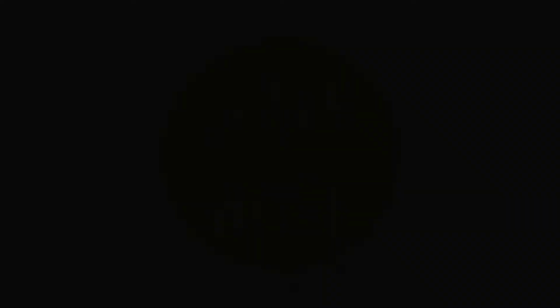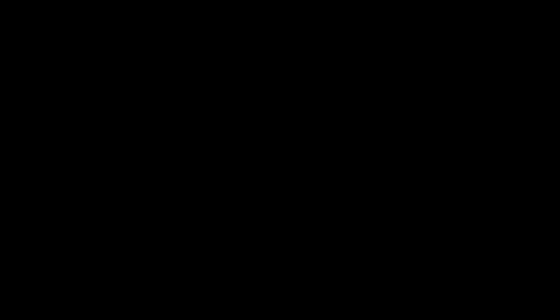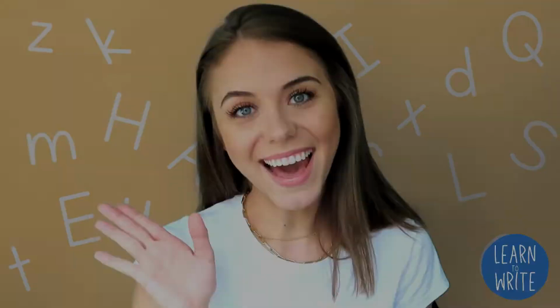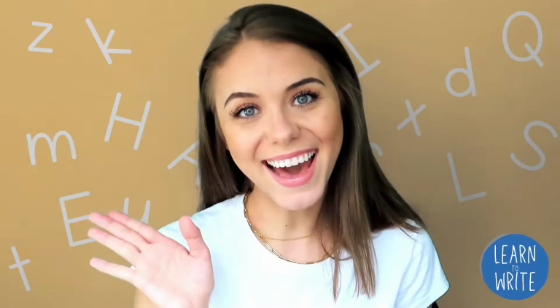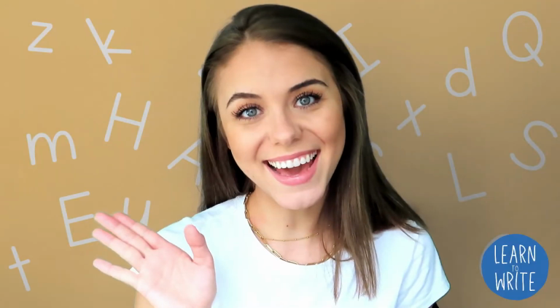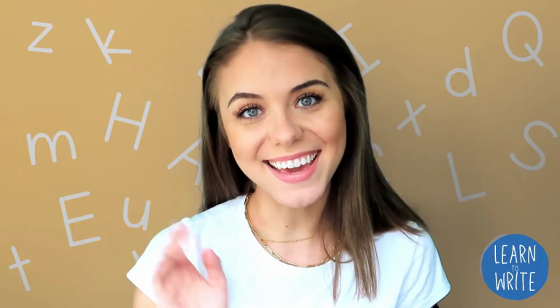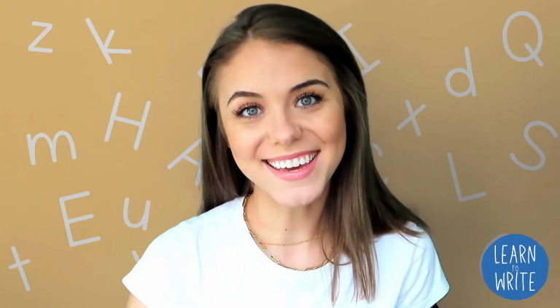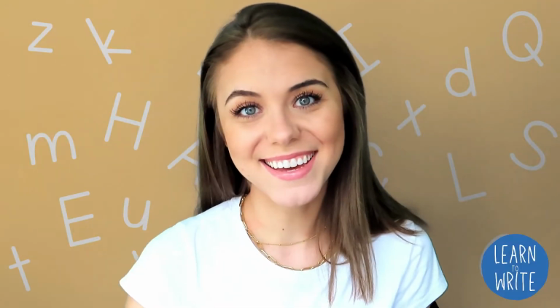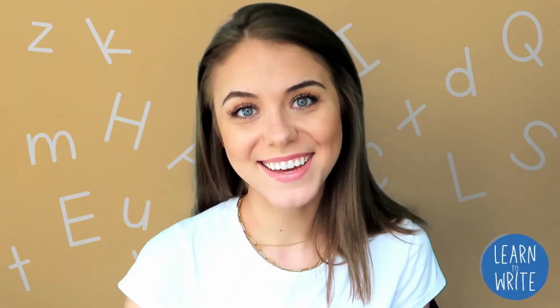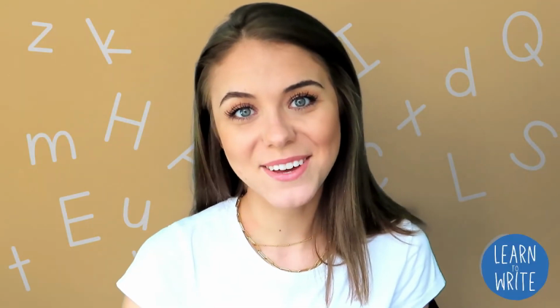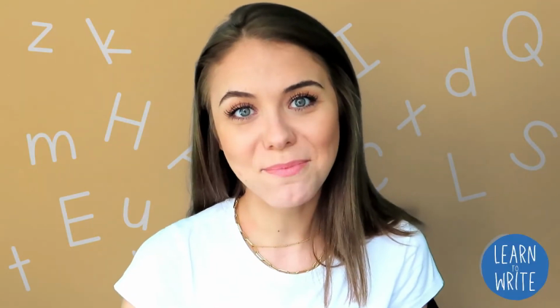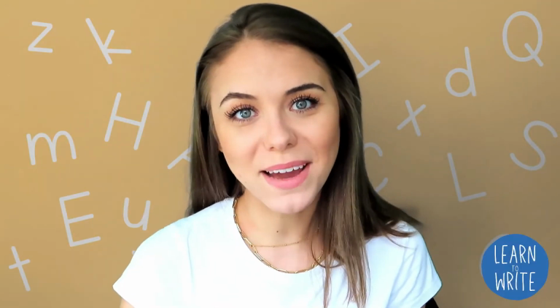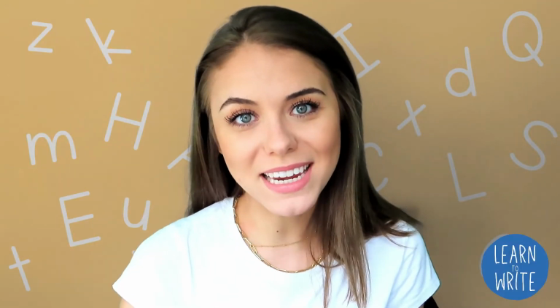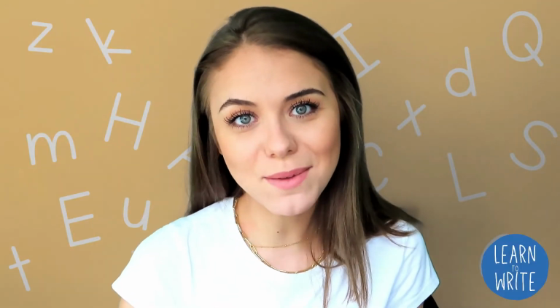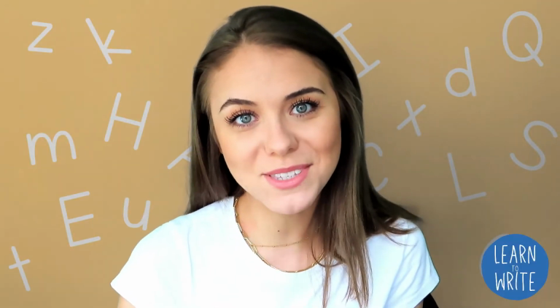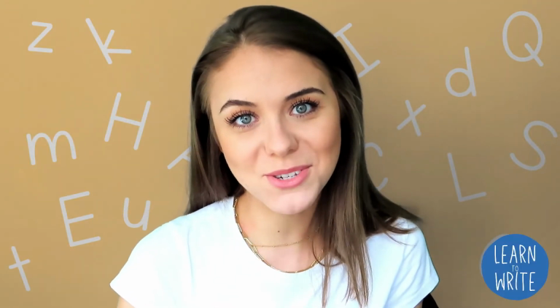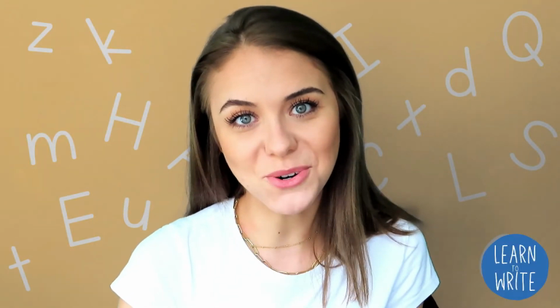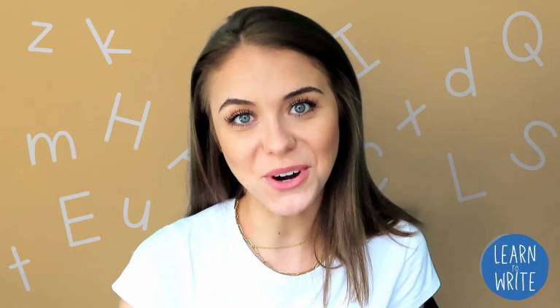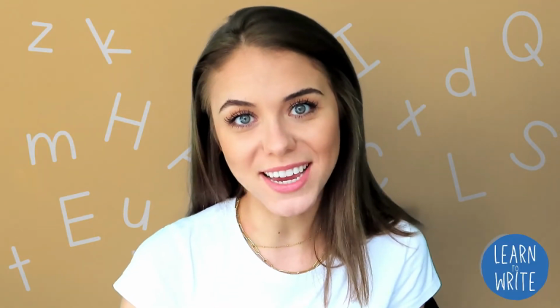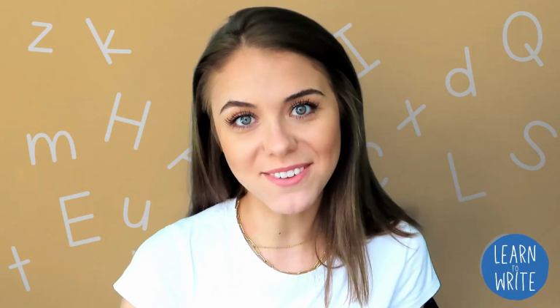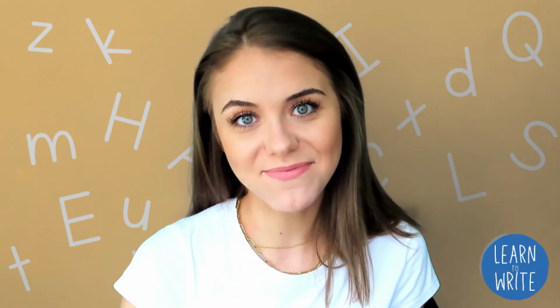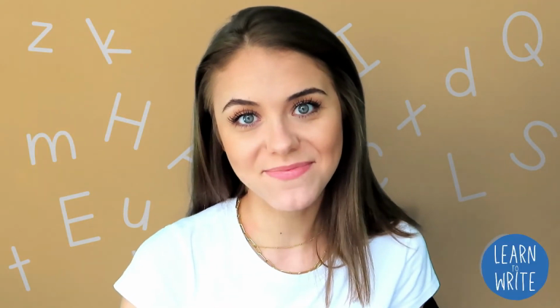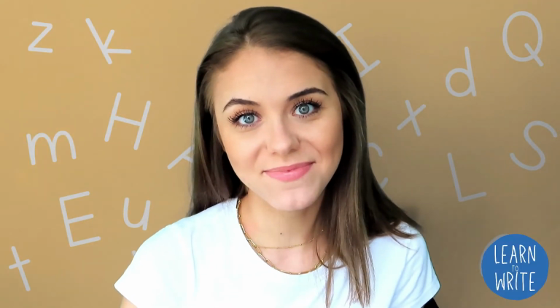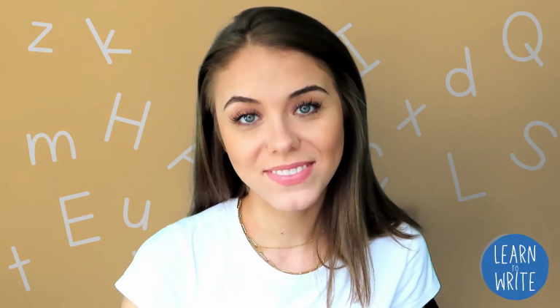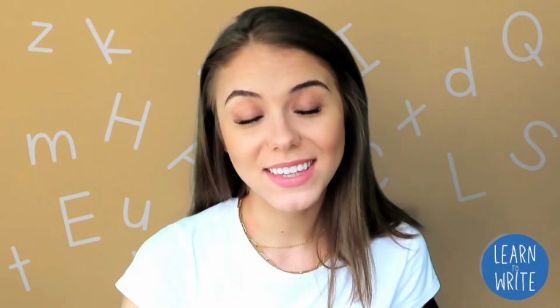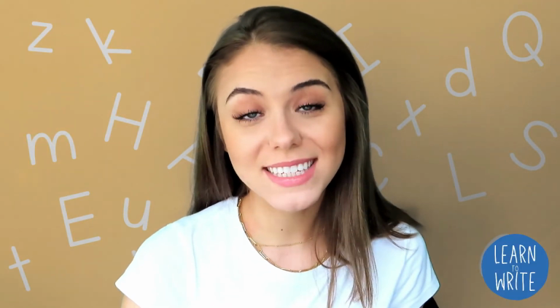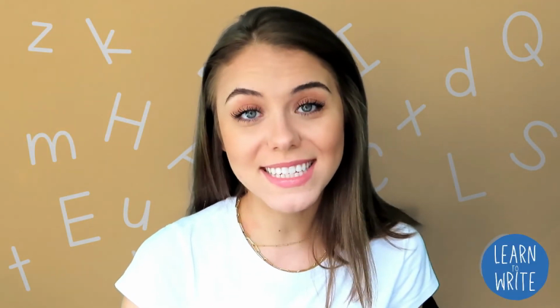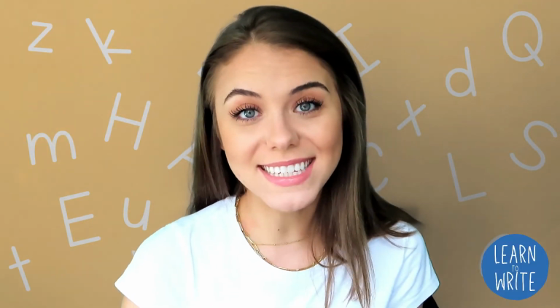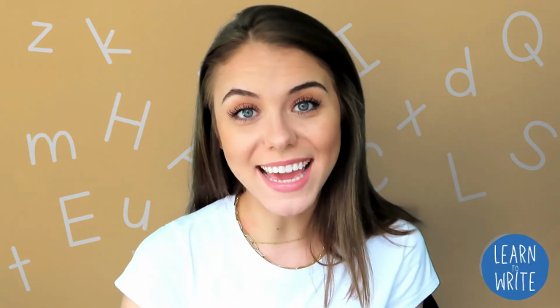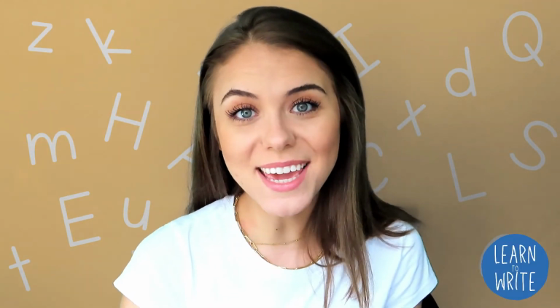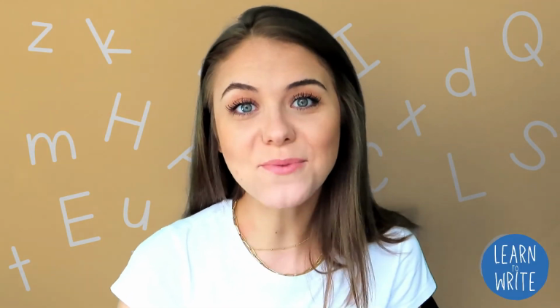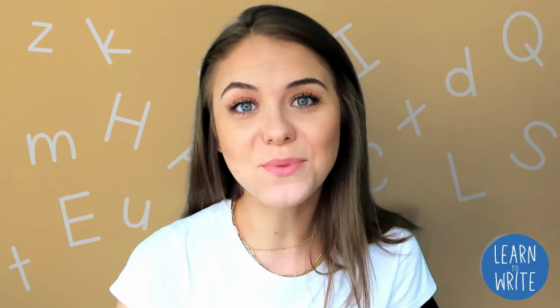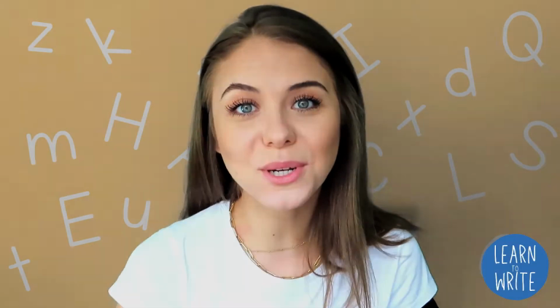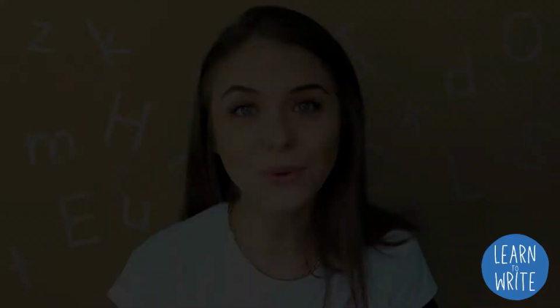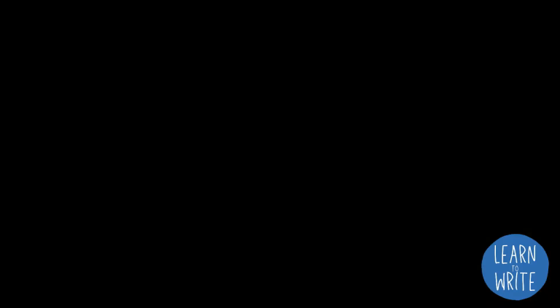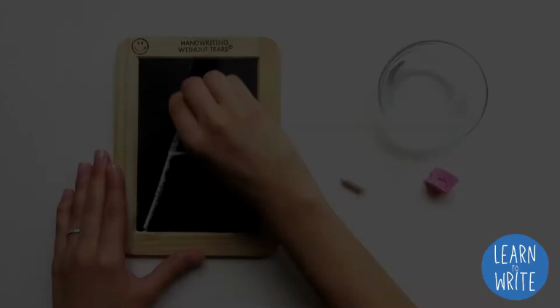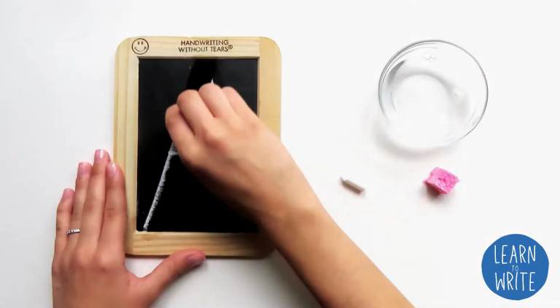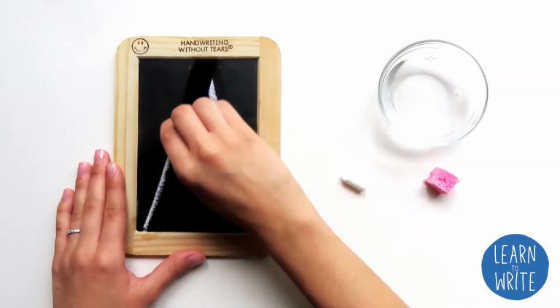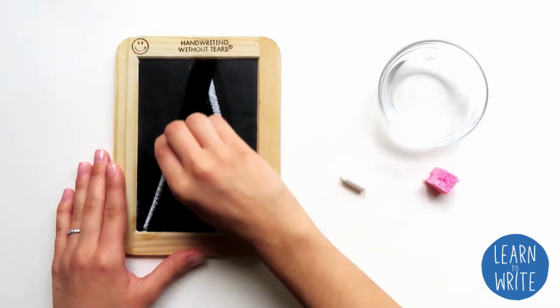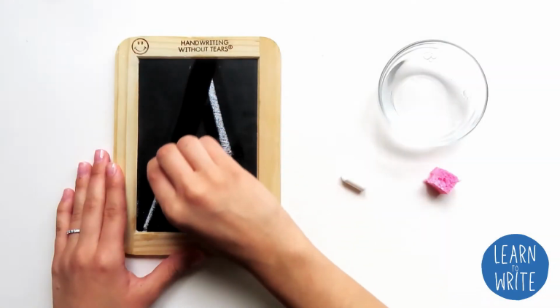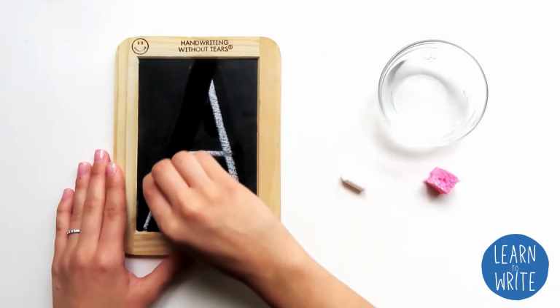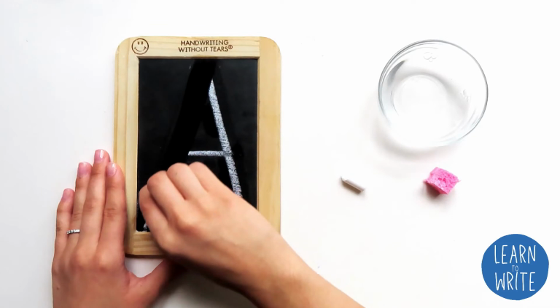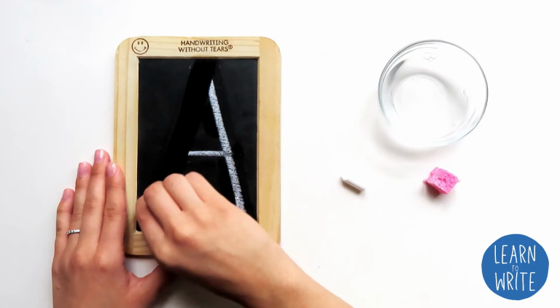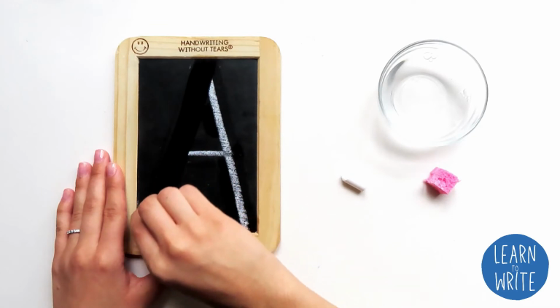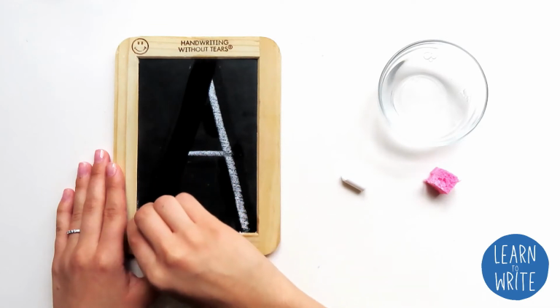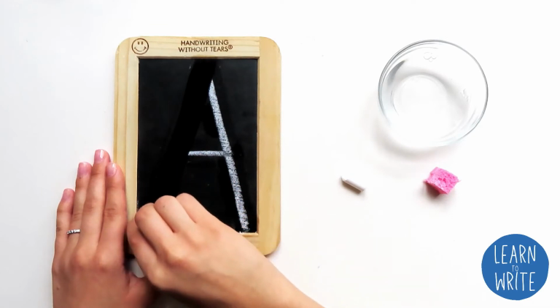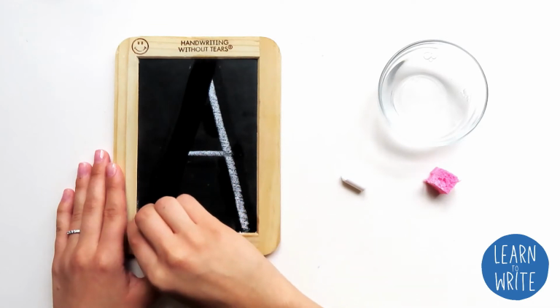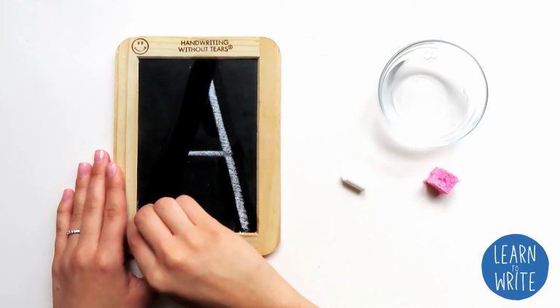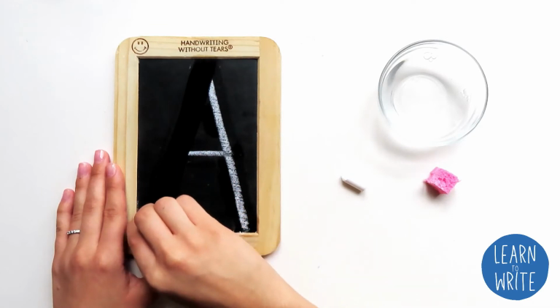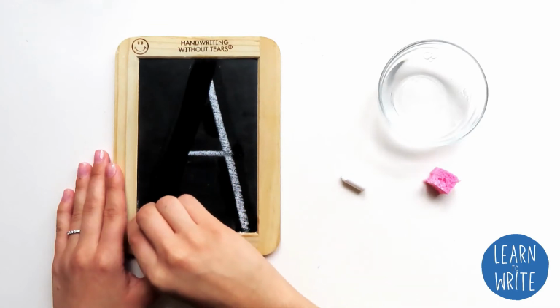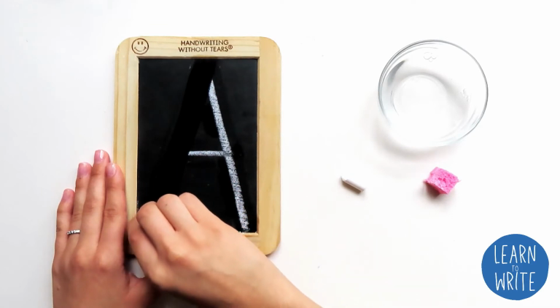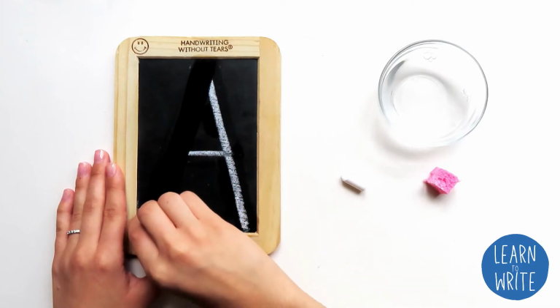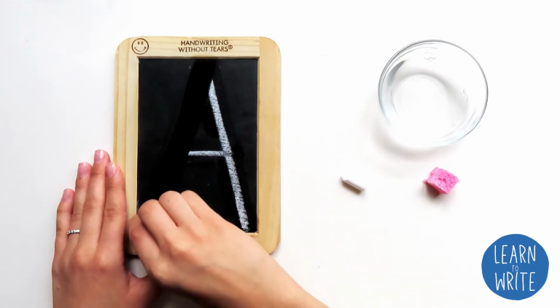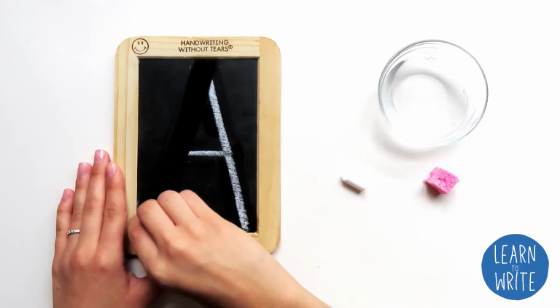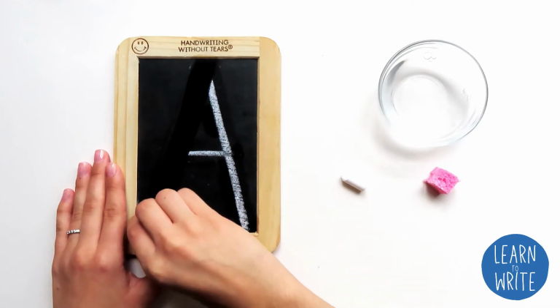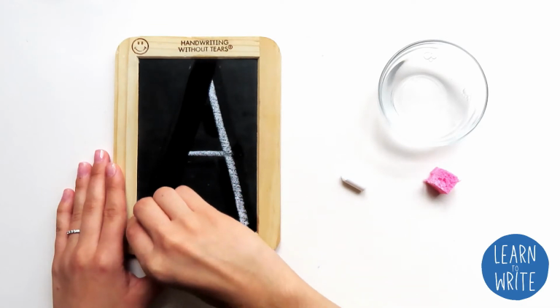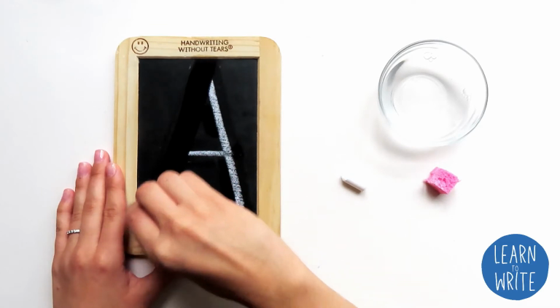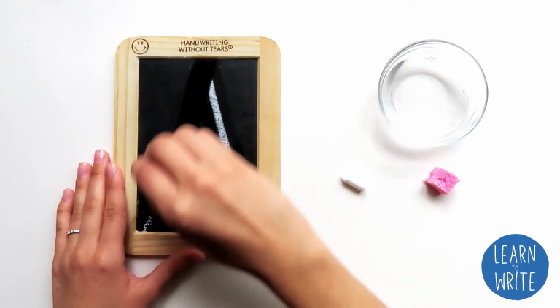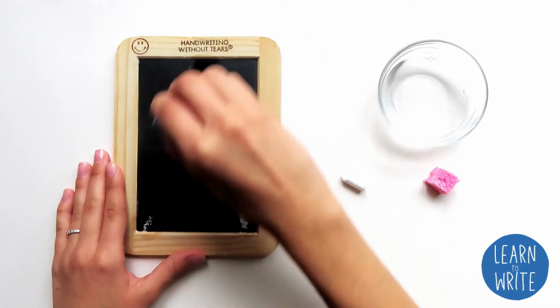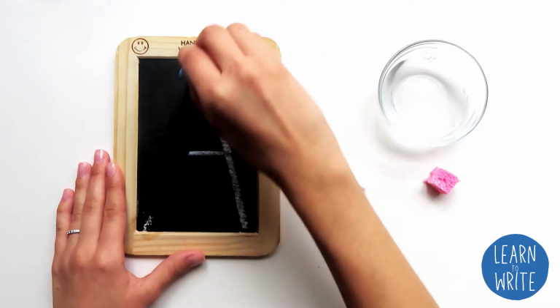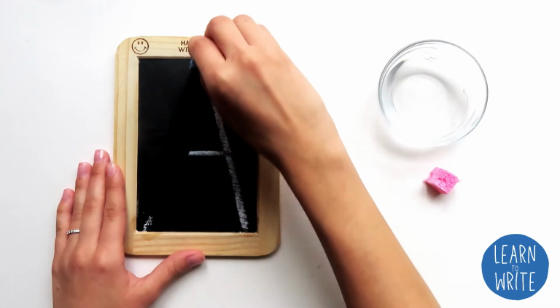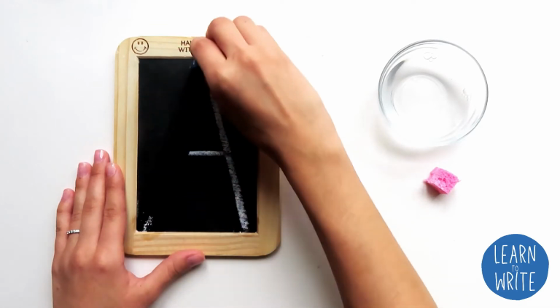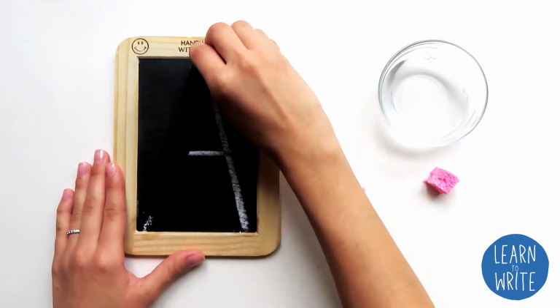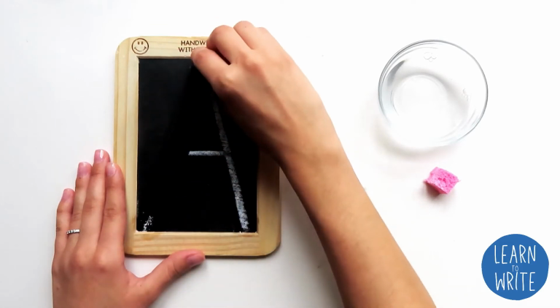Hi, my name is Tori. Today we're going to be doing Wet-Dry-Try from Handwriting Without Tears.